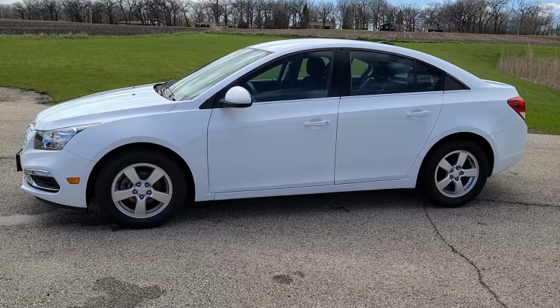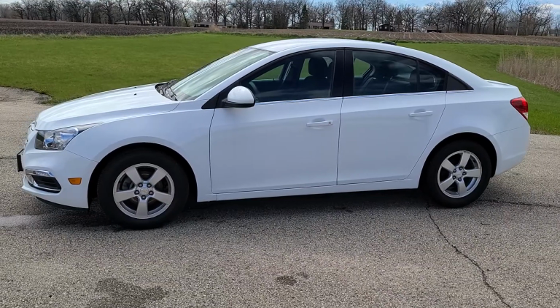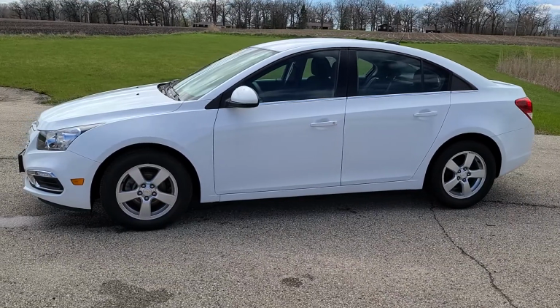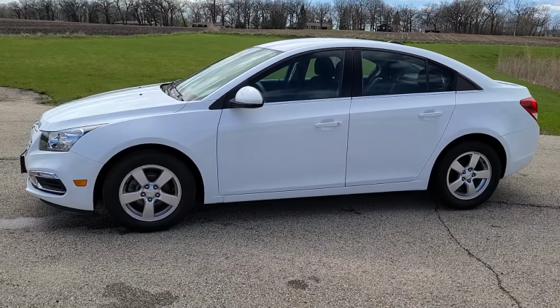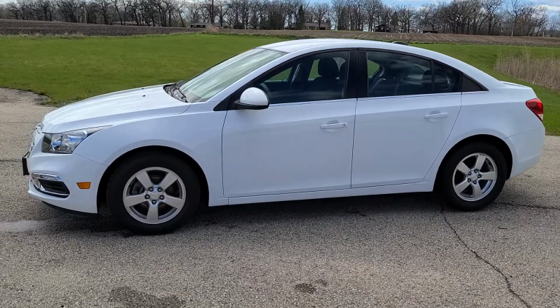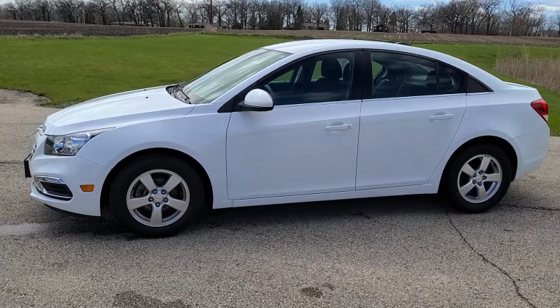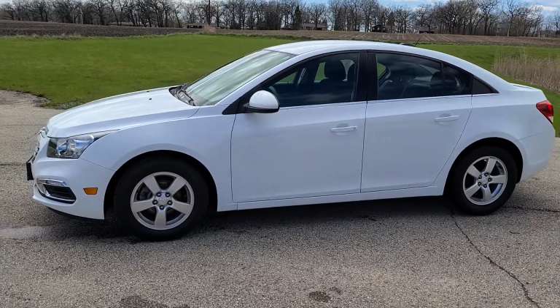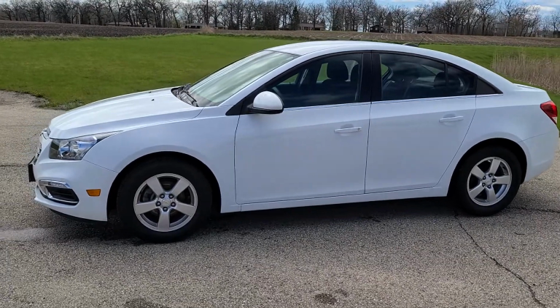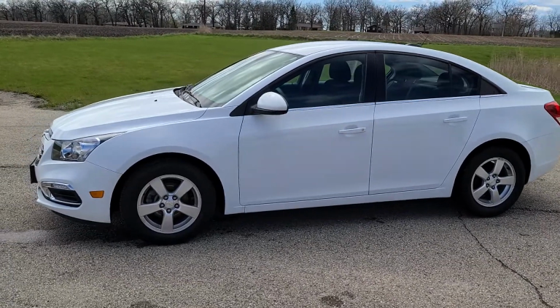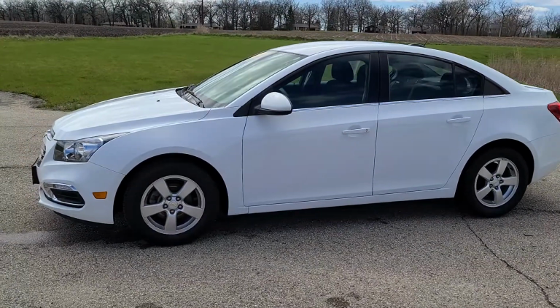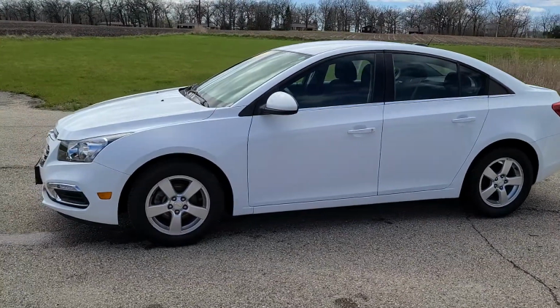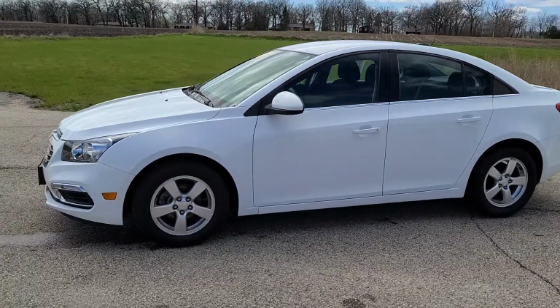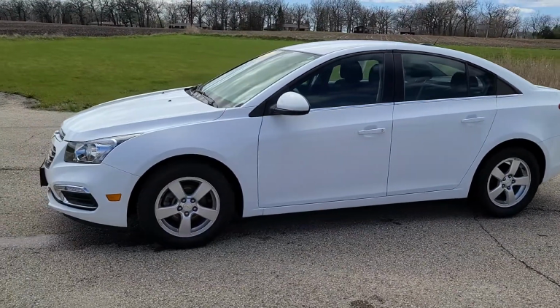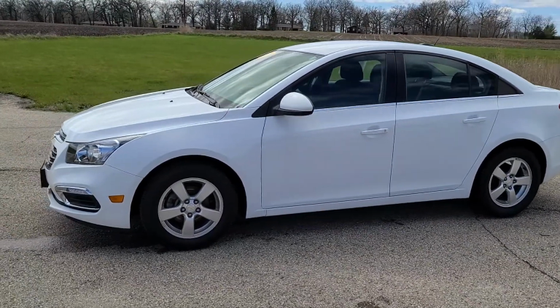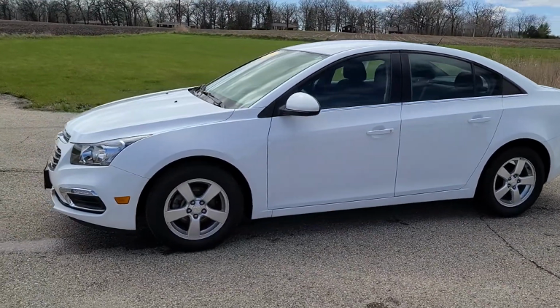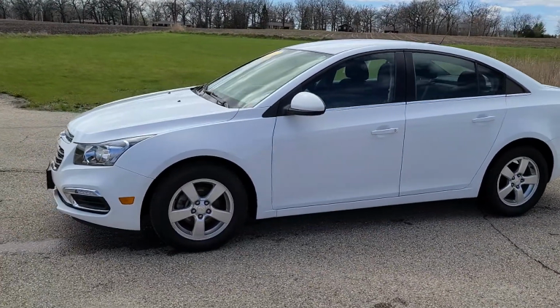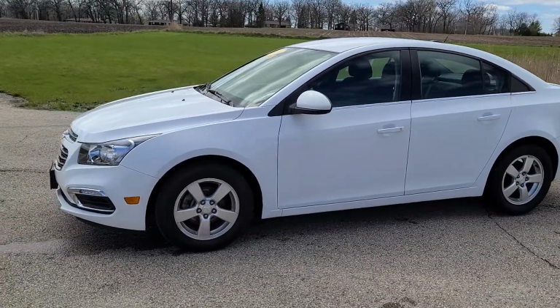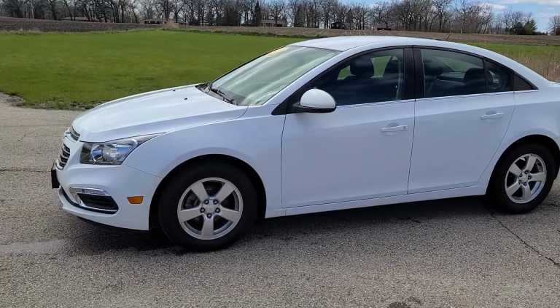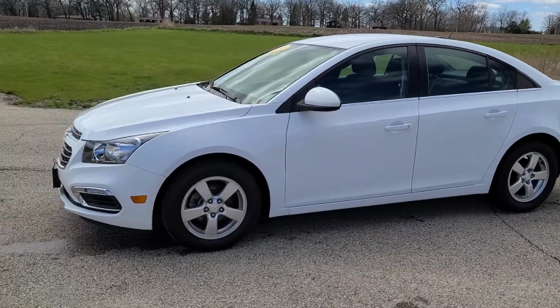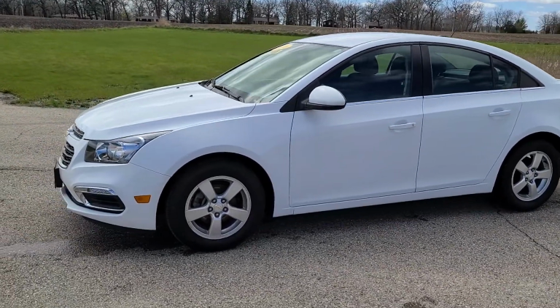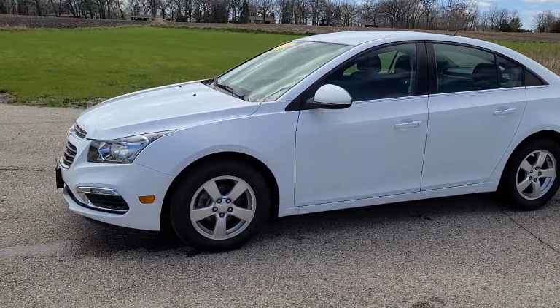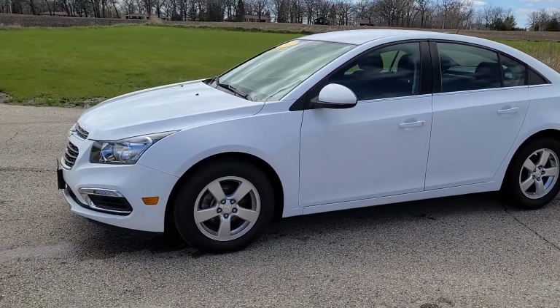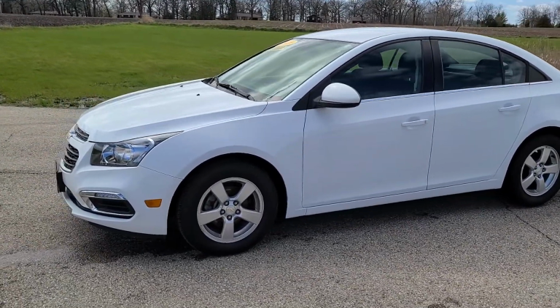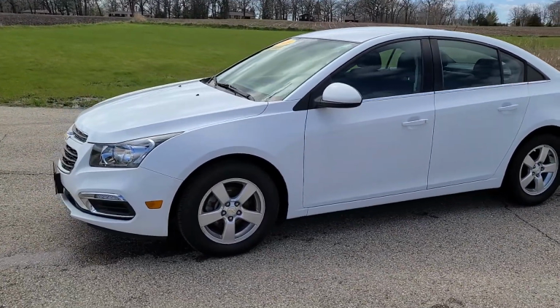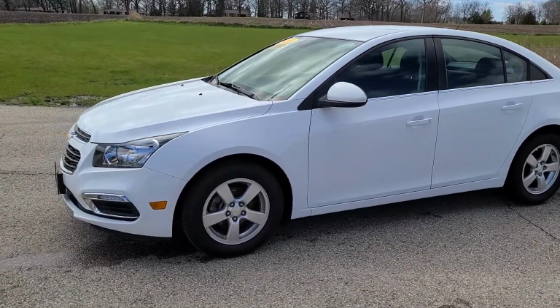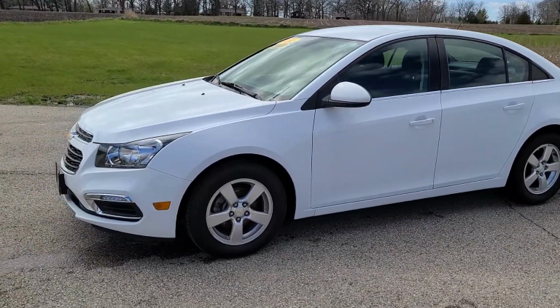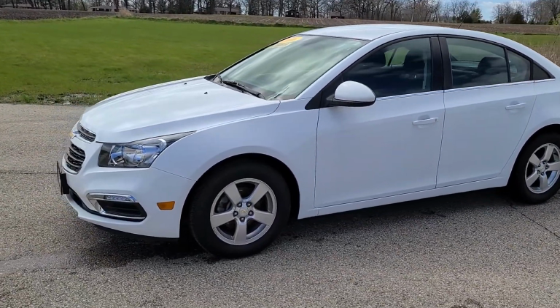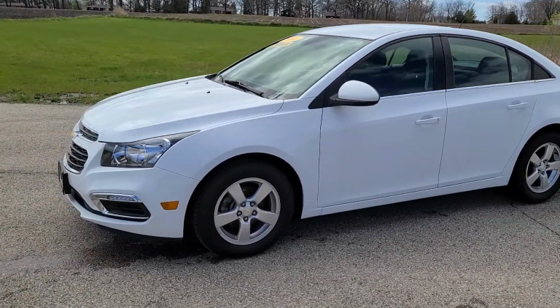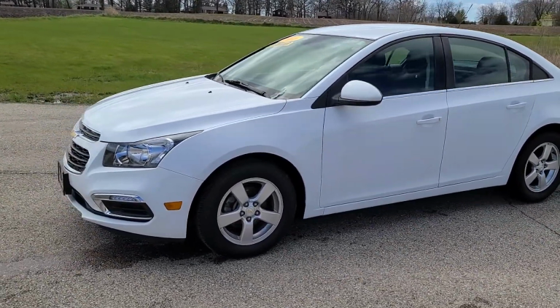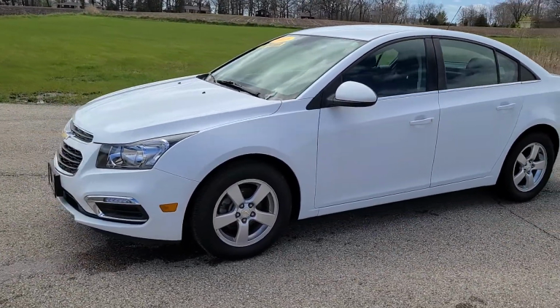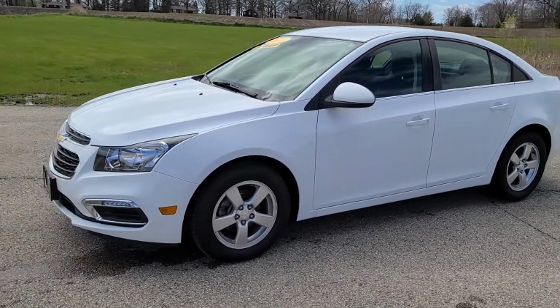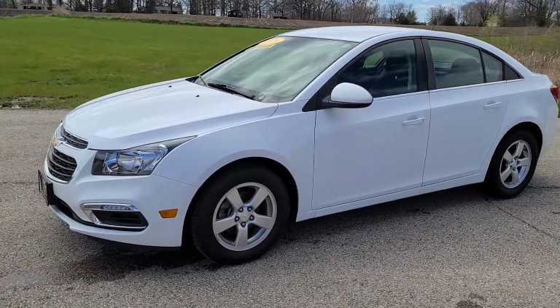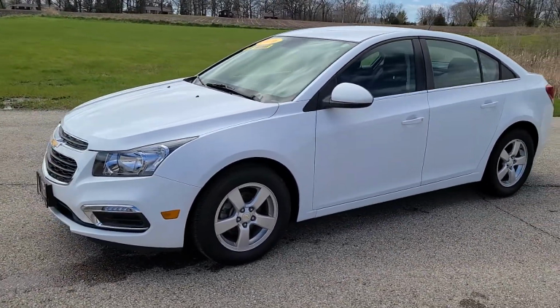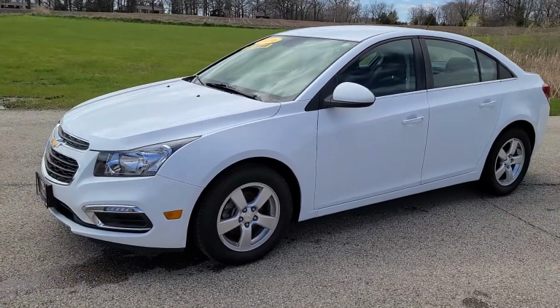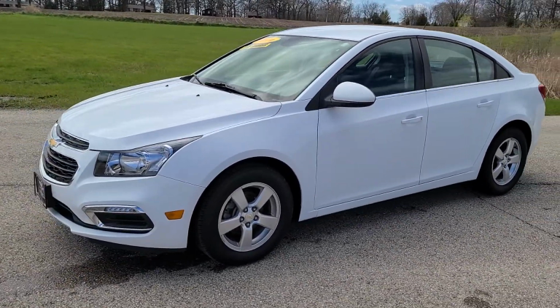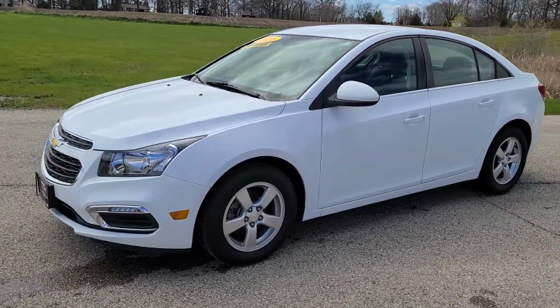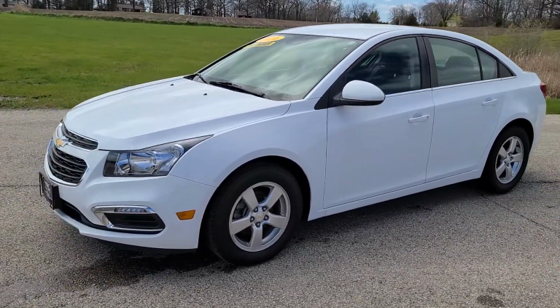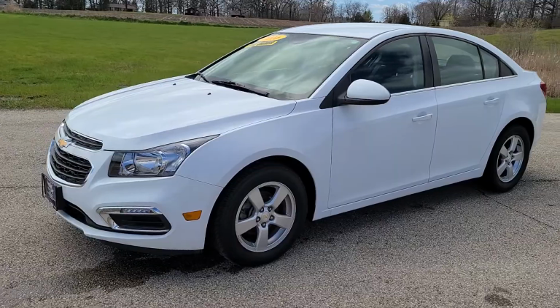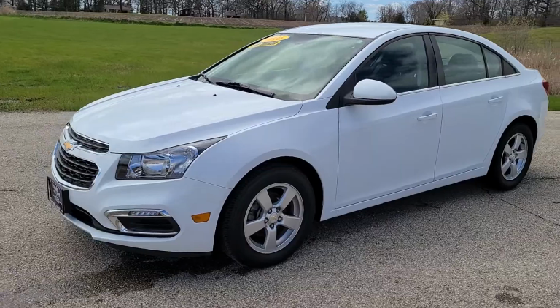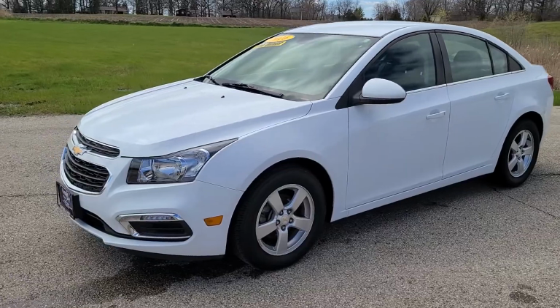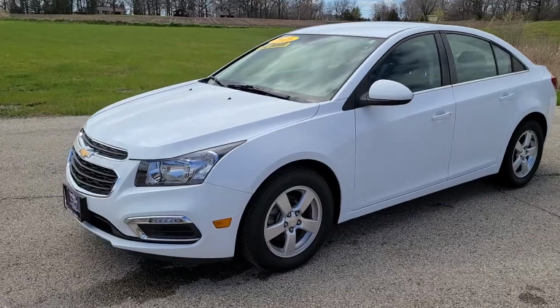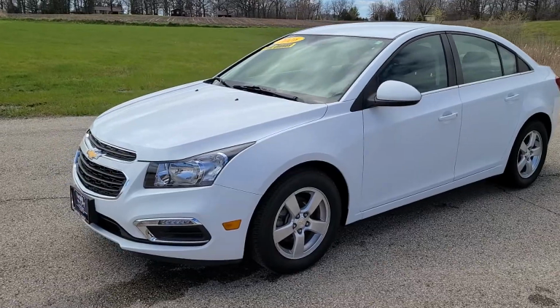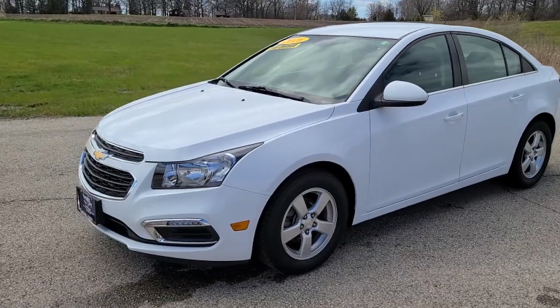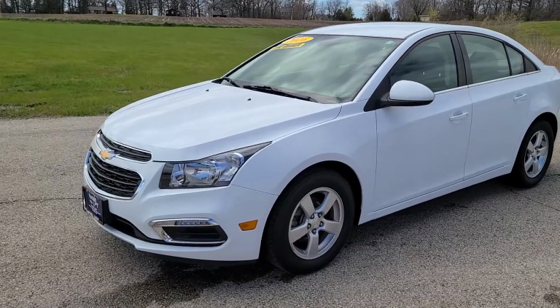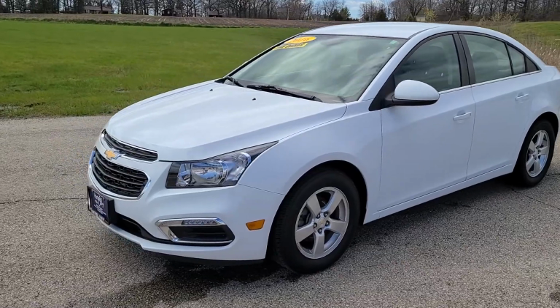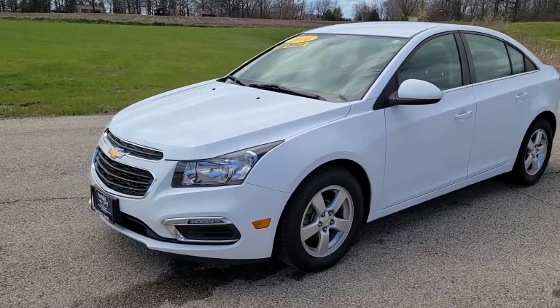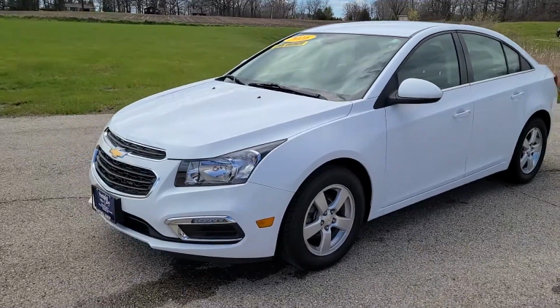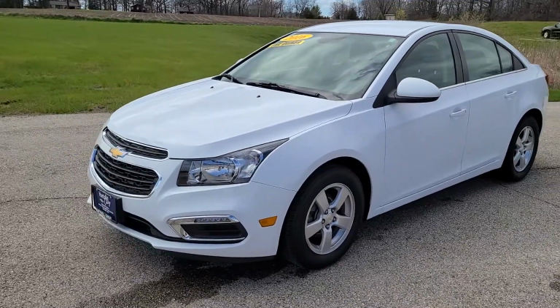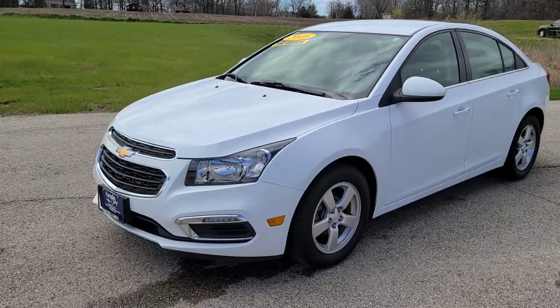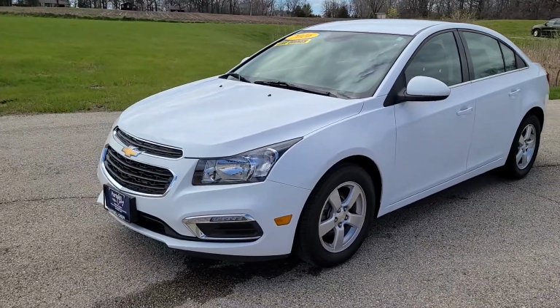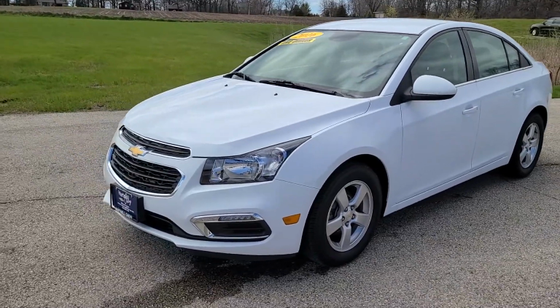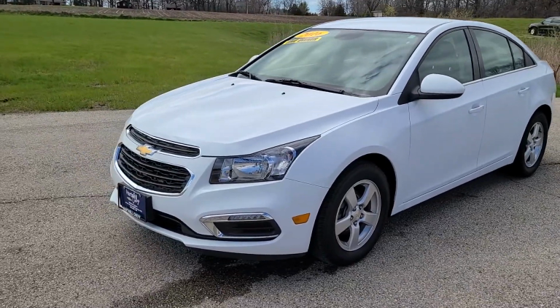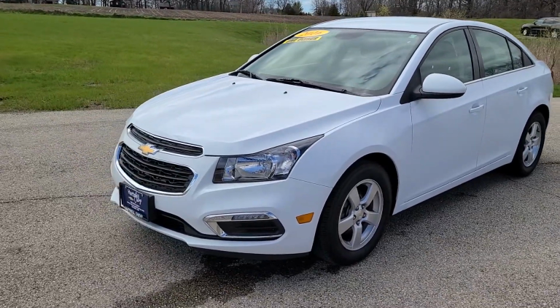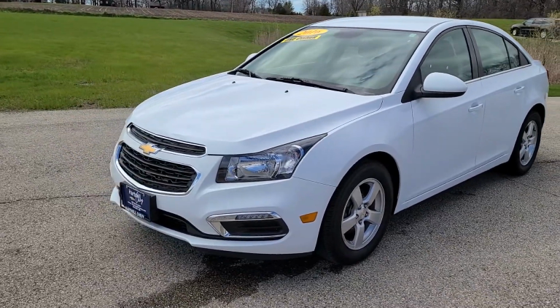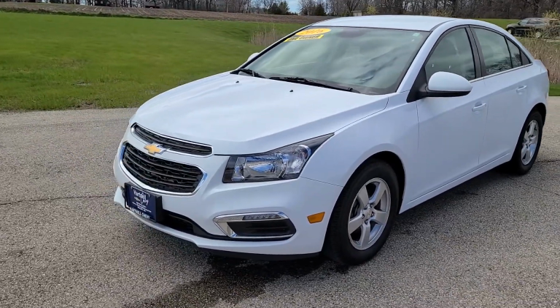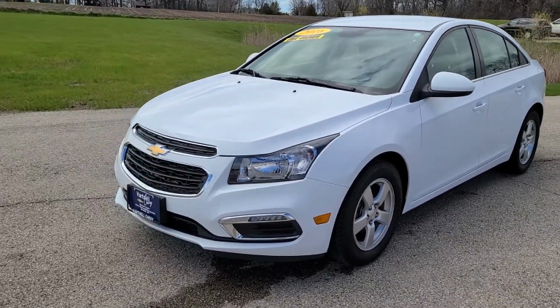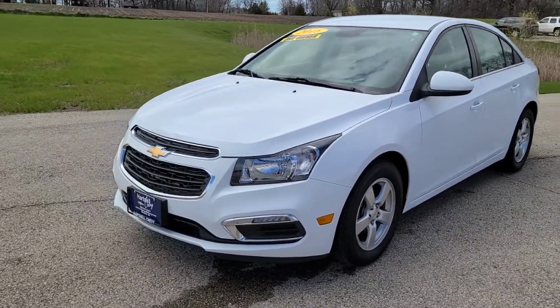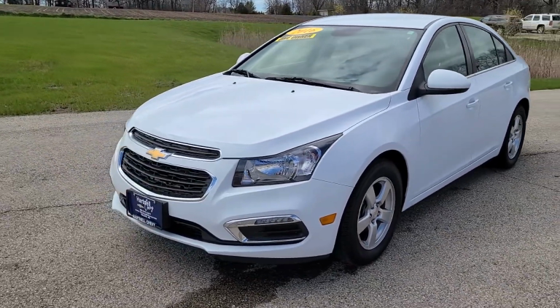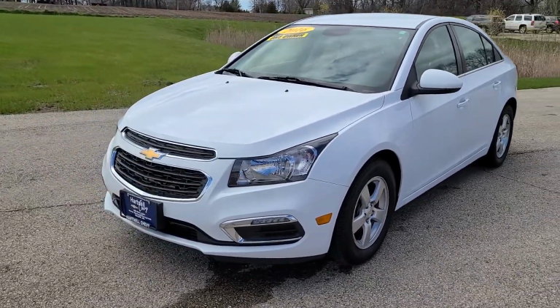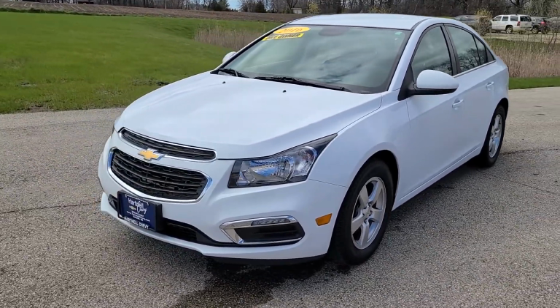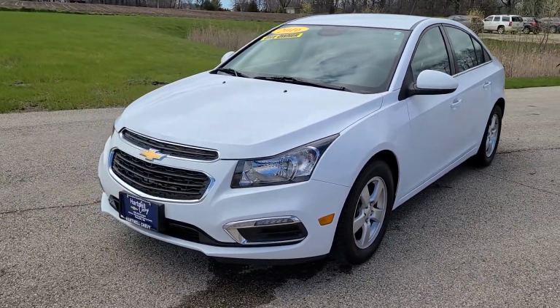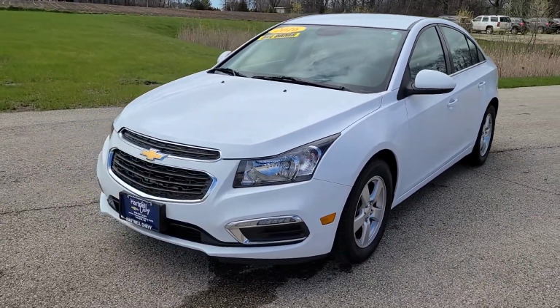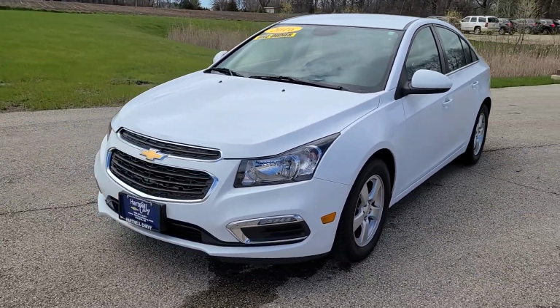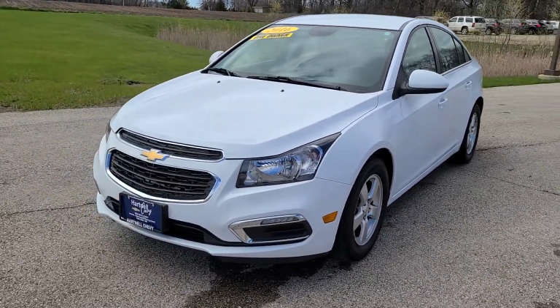Hi everyone, this is Christian from Hartnell Chevrolet. This is our 2016 Chevrolet Cruze LT.